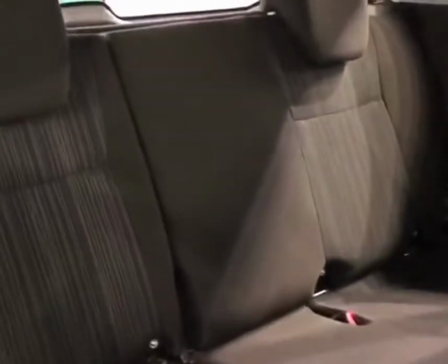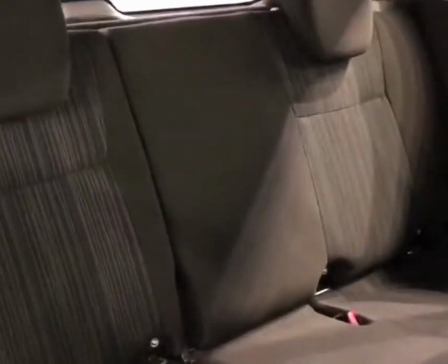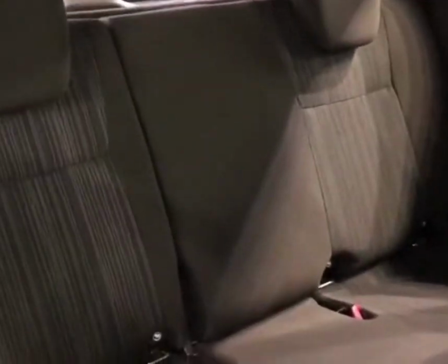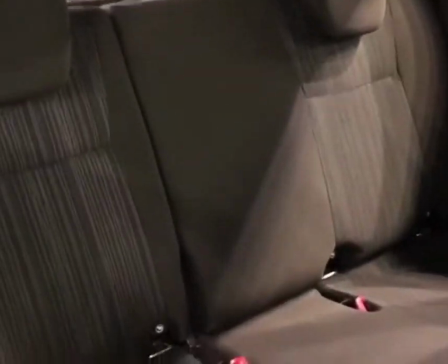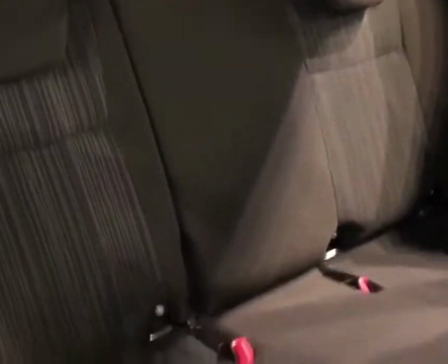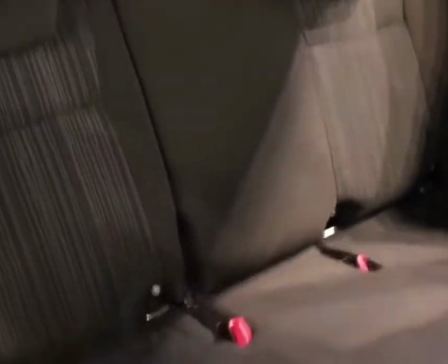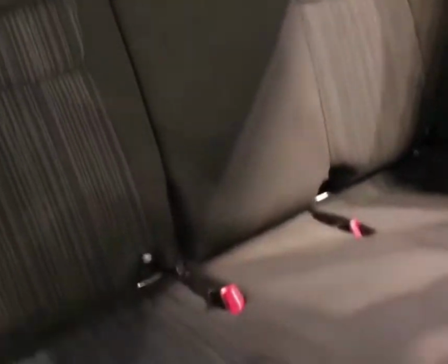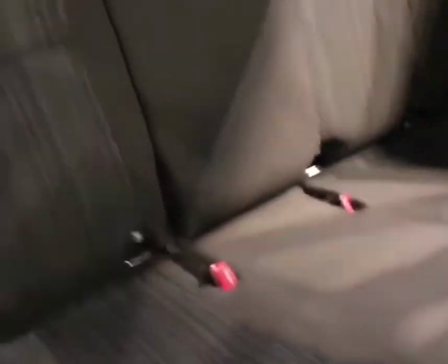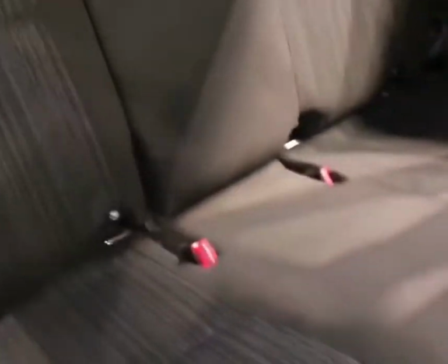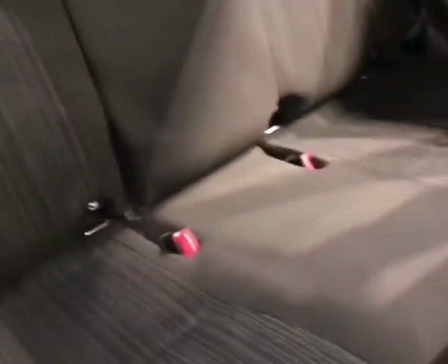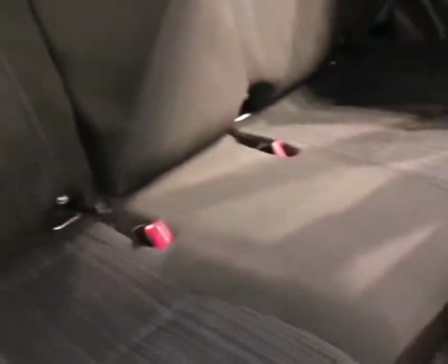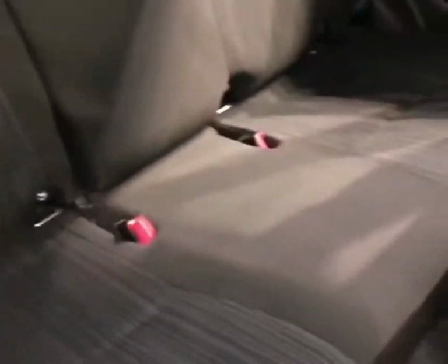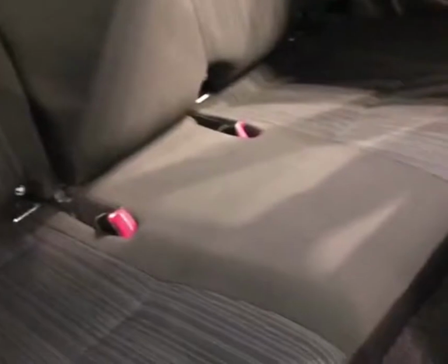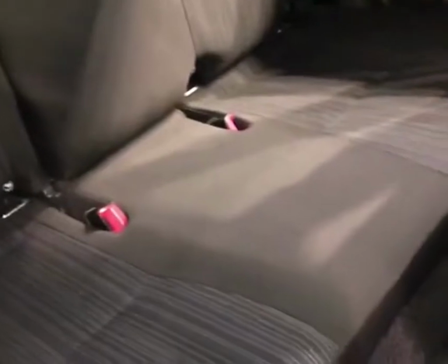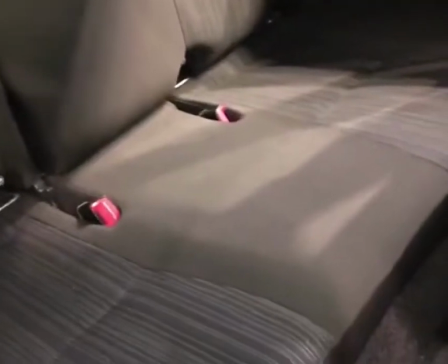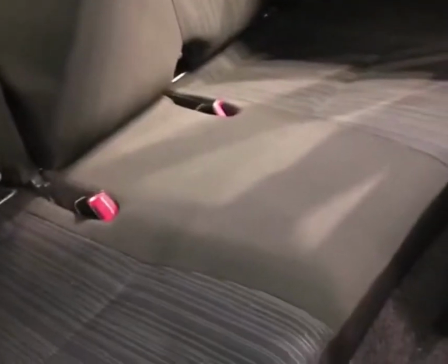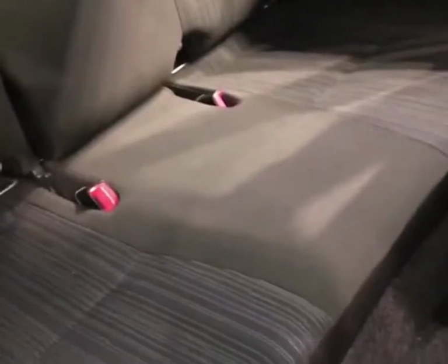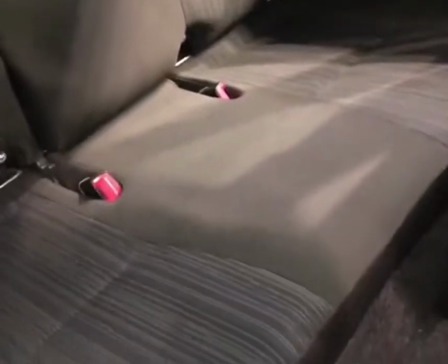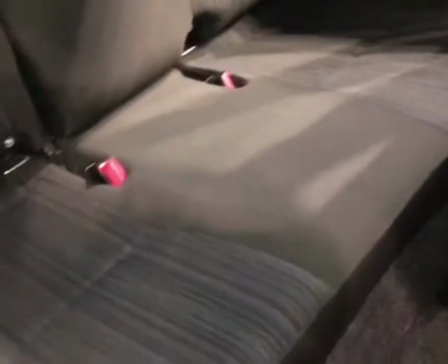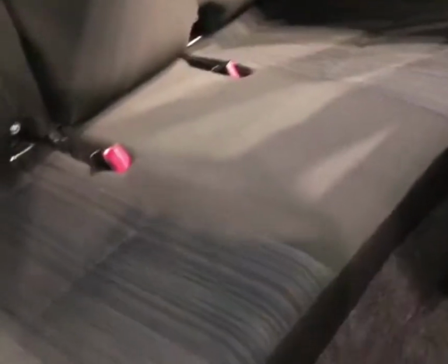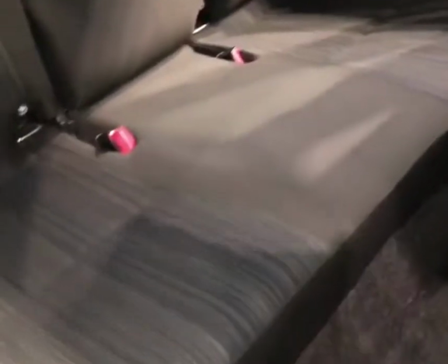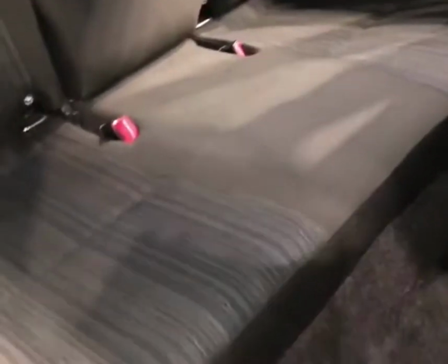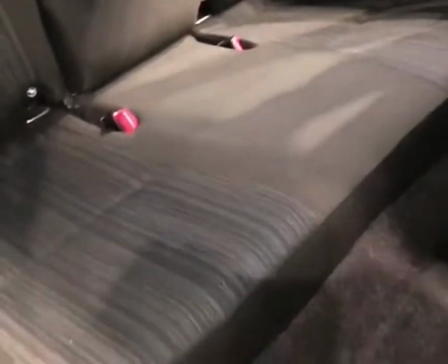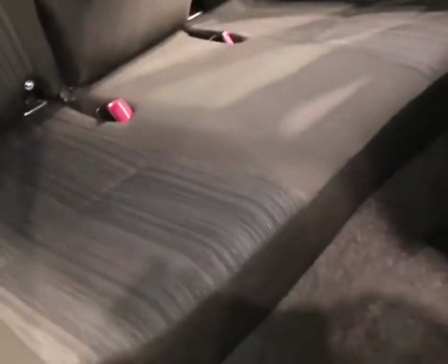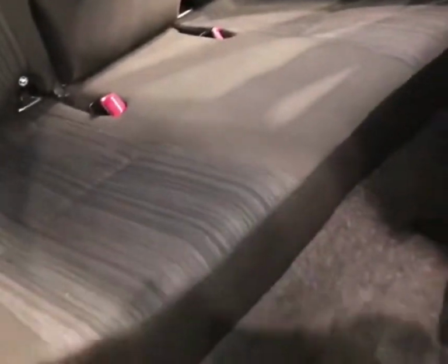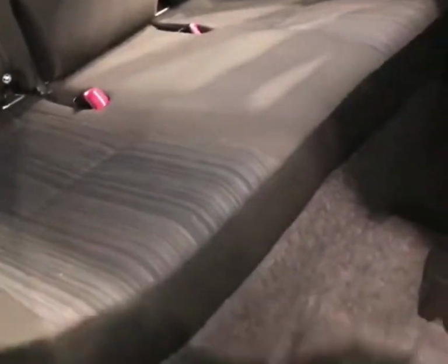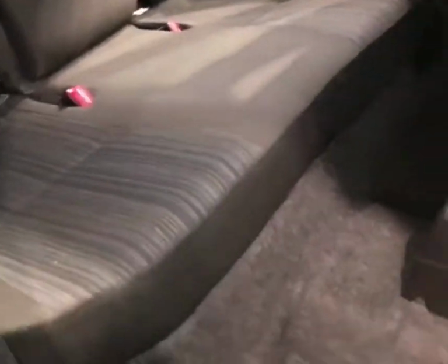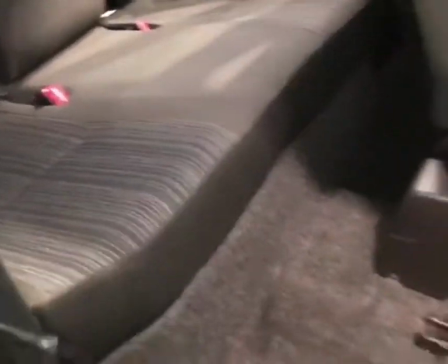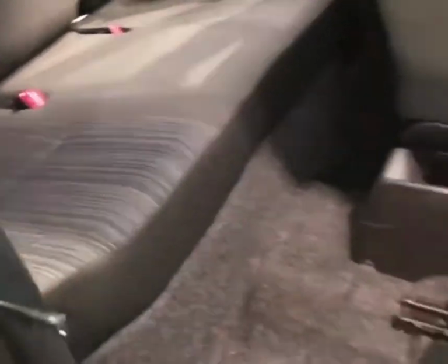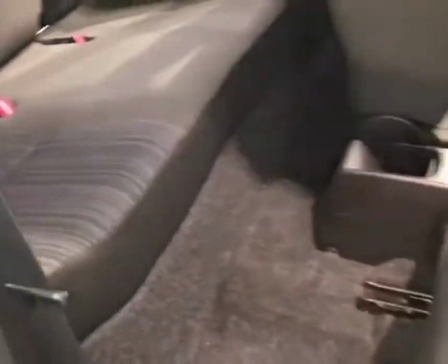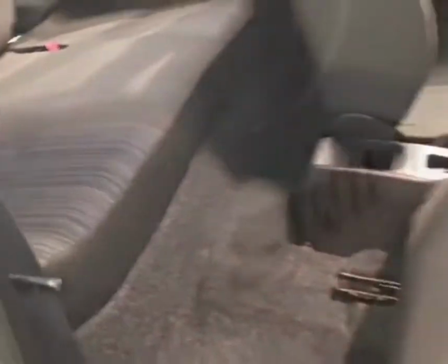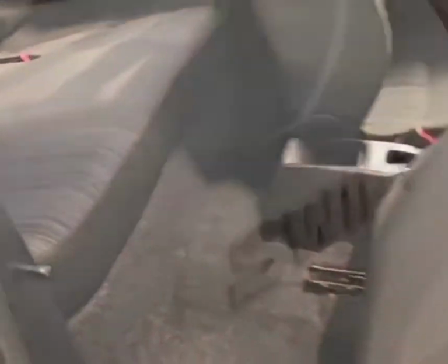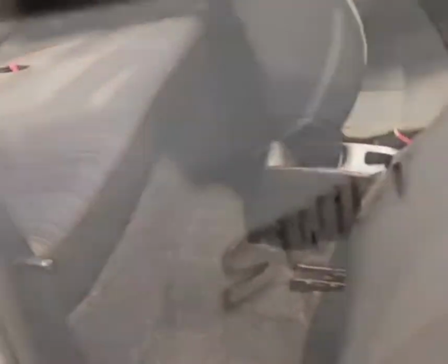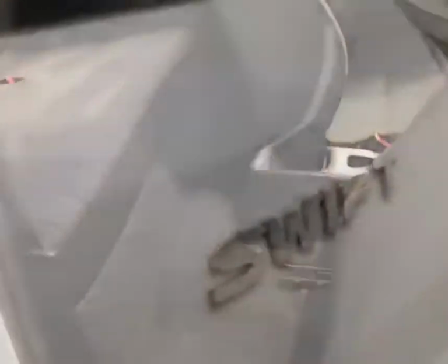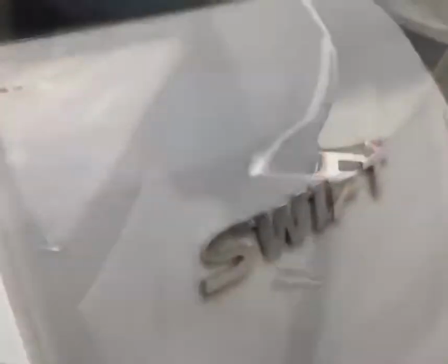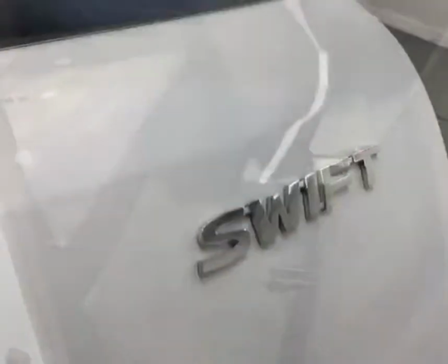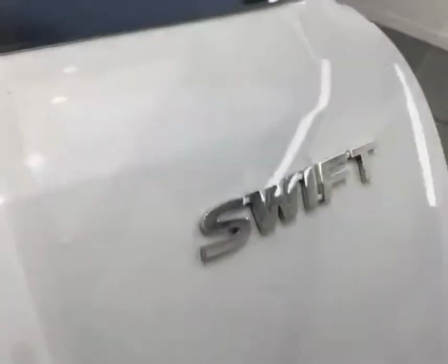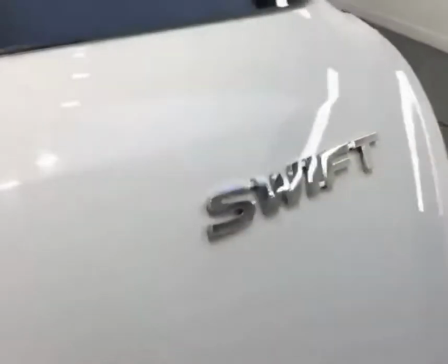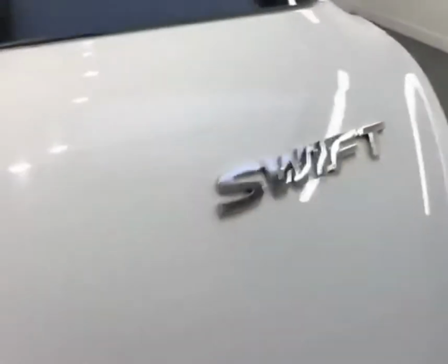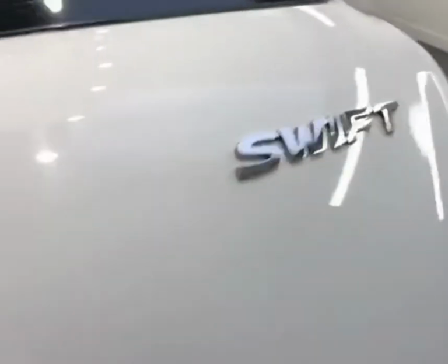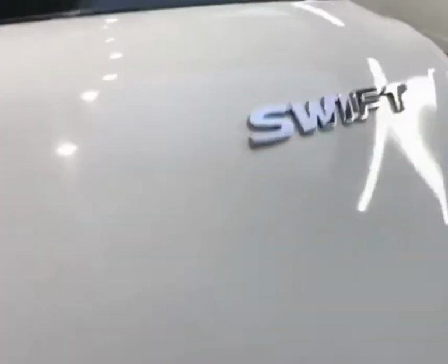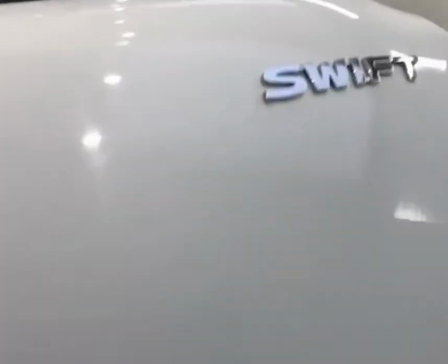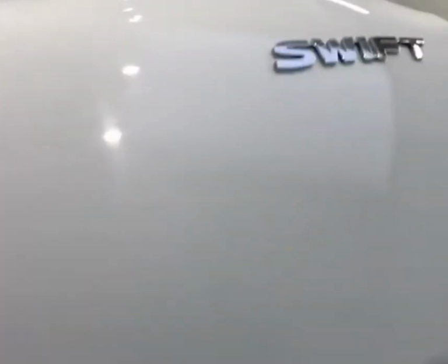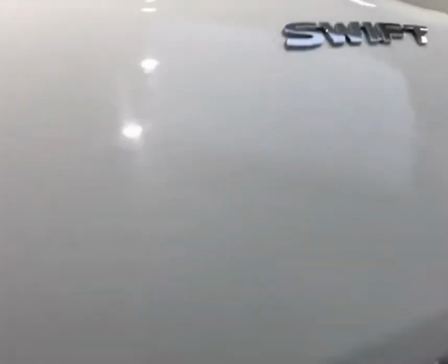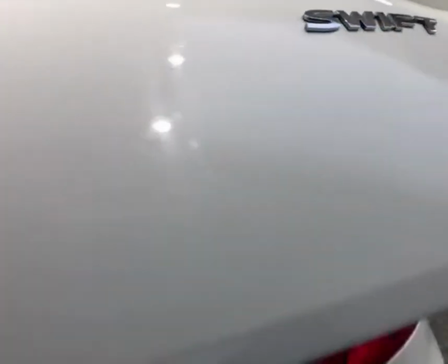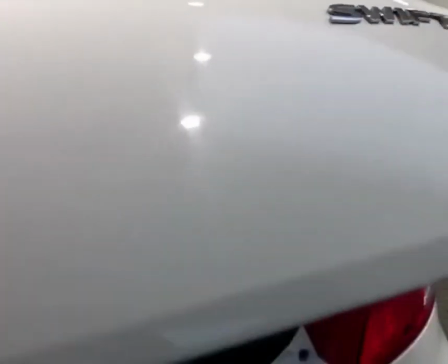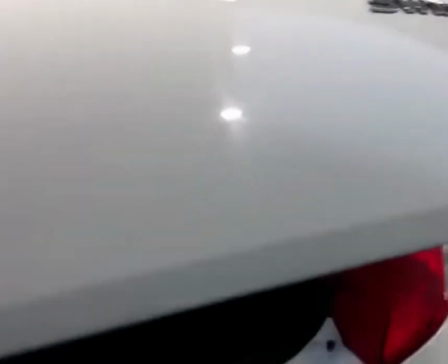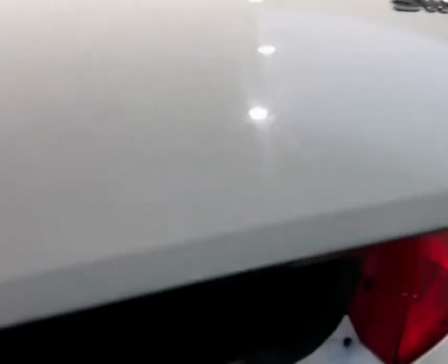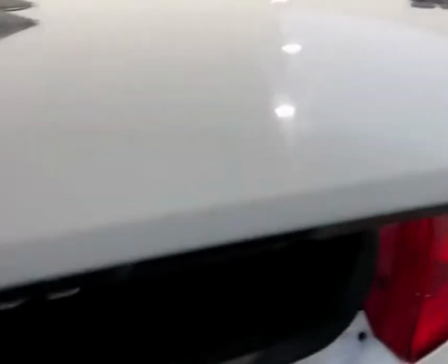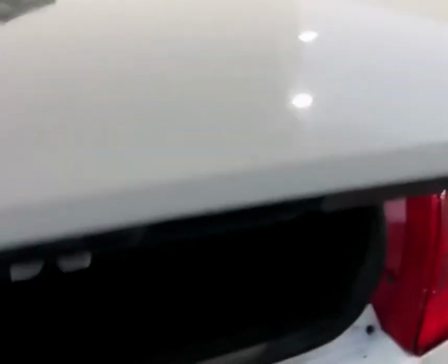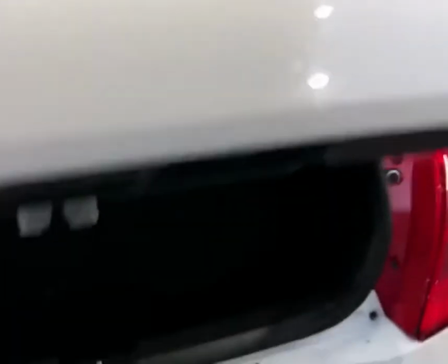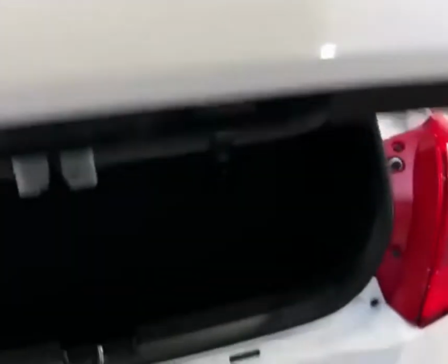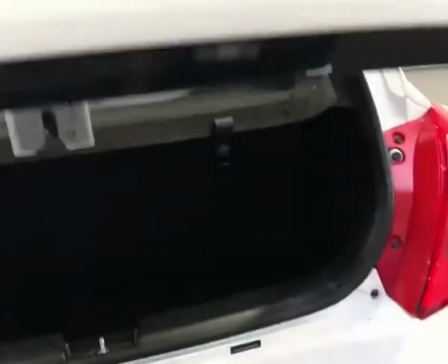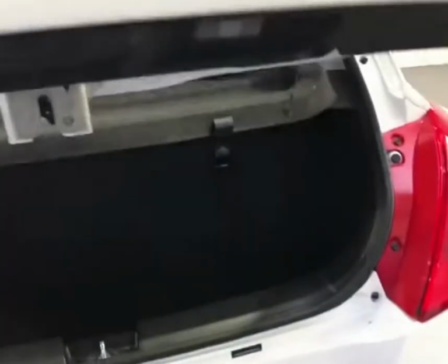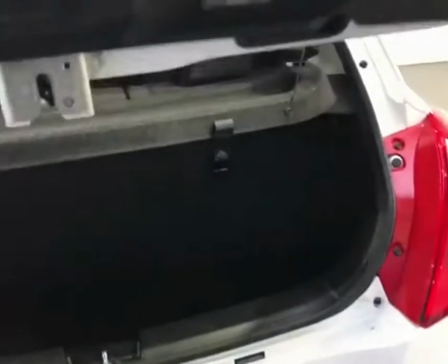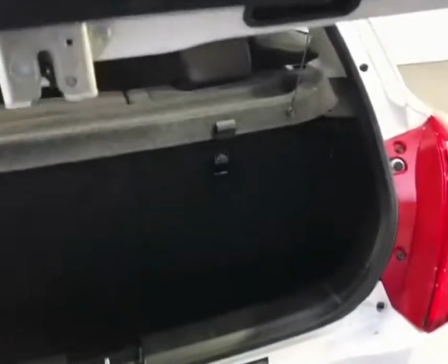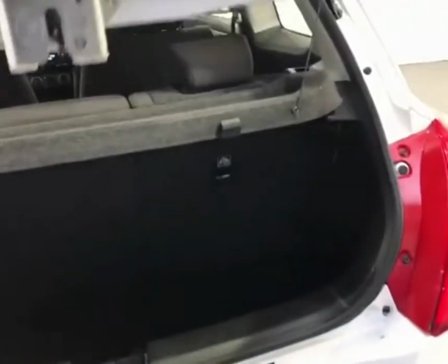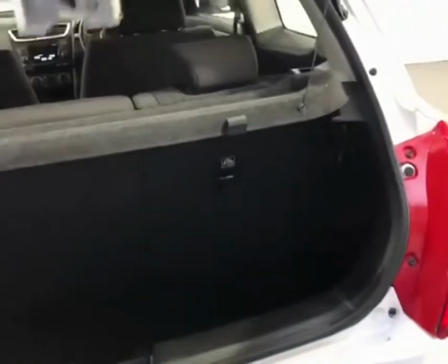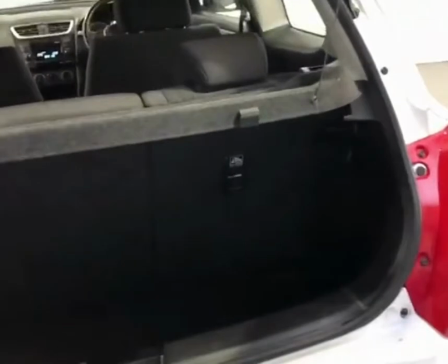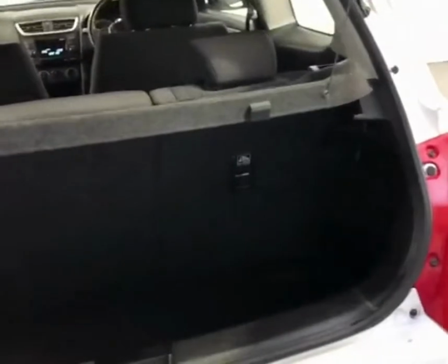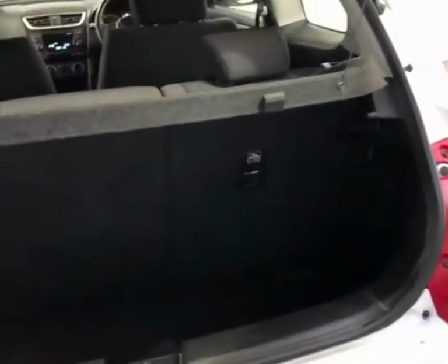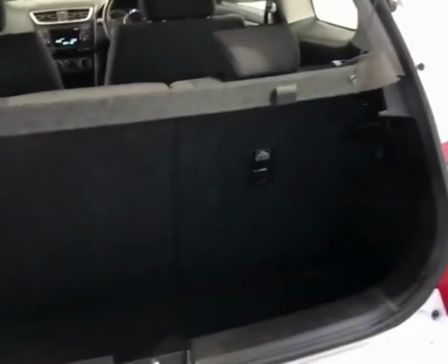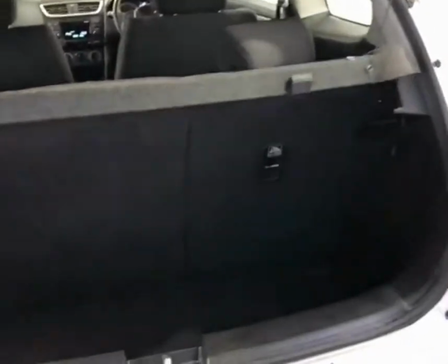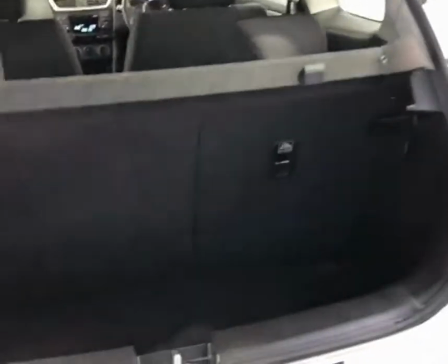As you can see, the seats in the rear are very clean and tidy — a very well presented car. There's plenty of room and a good sized boot space as well.